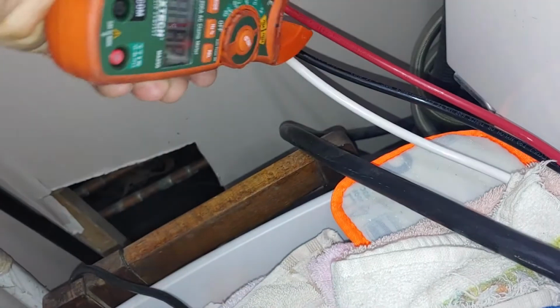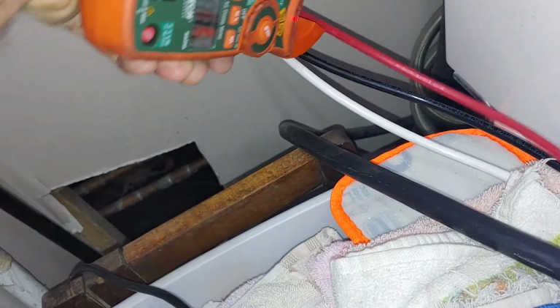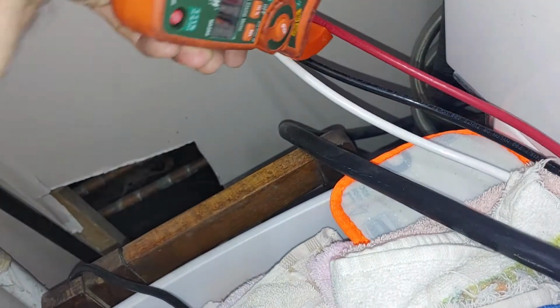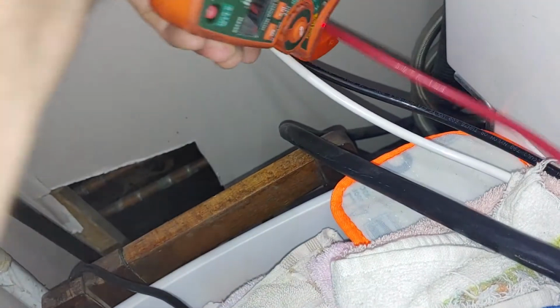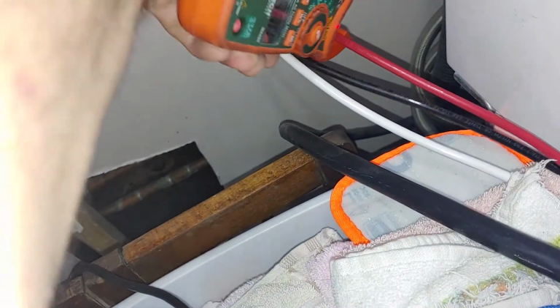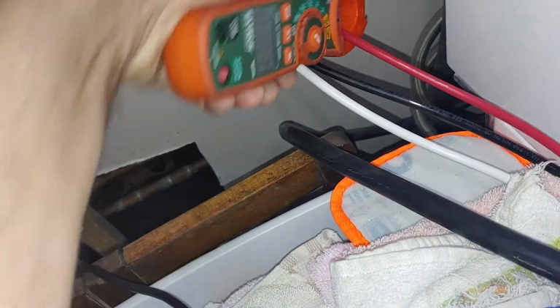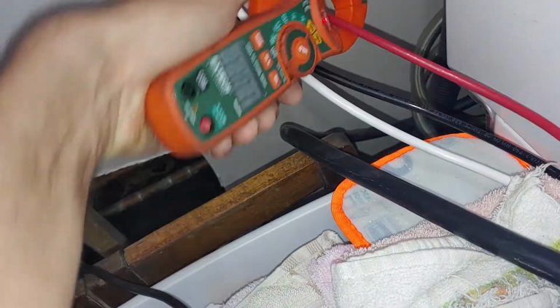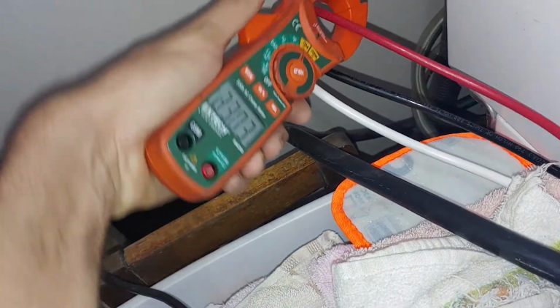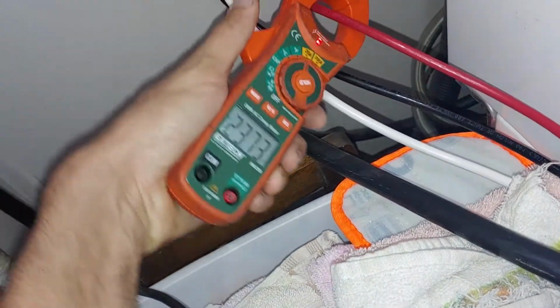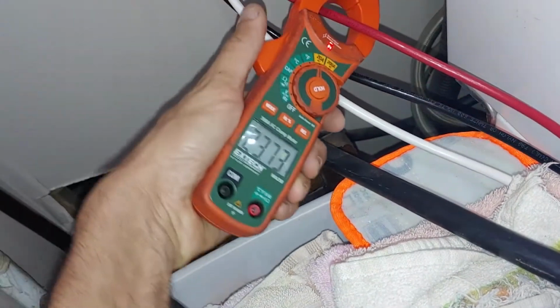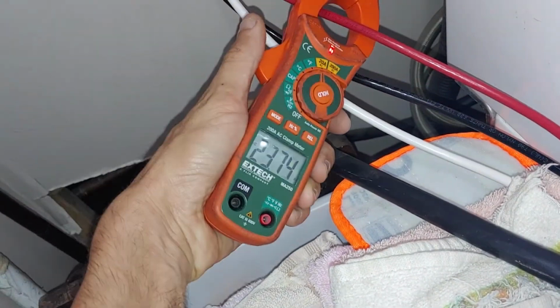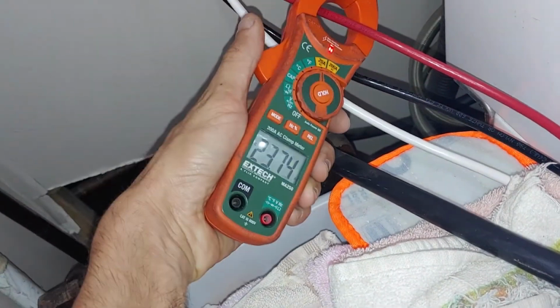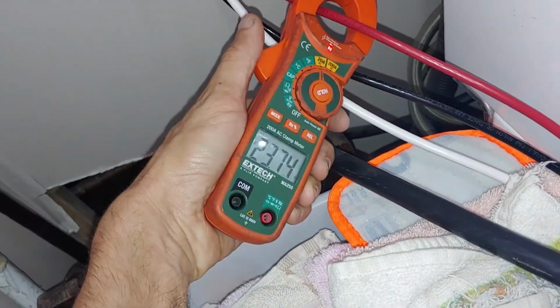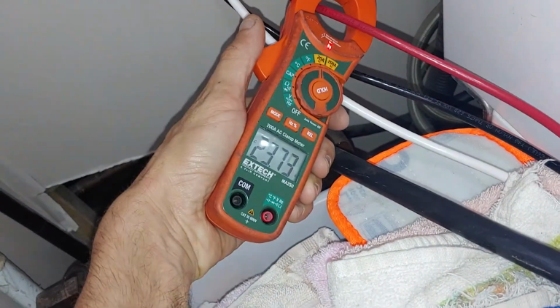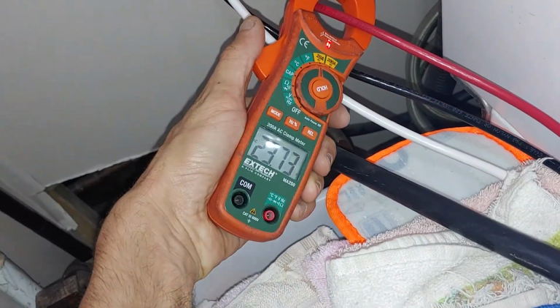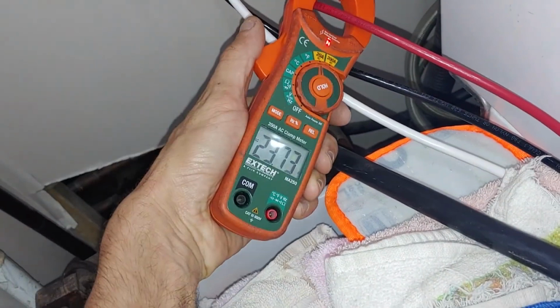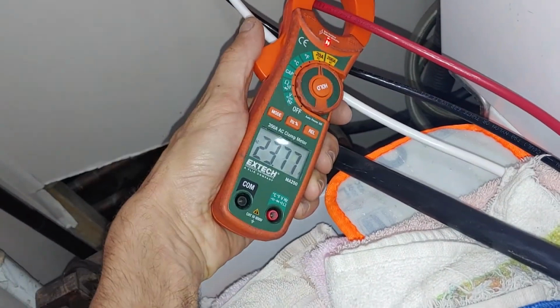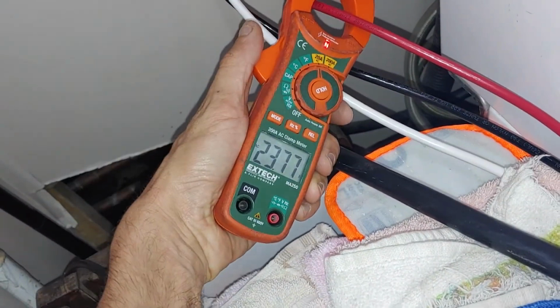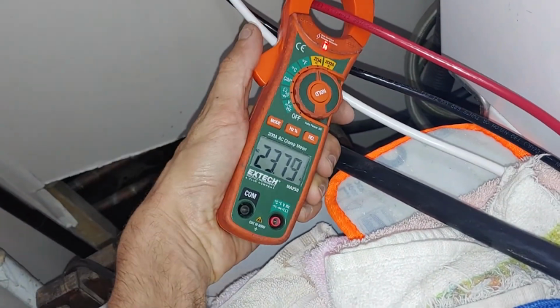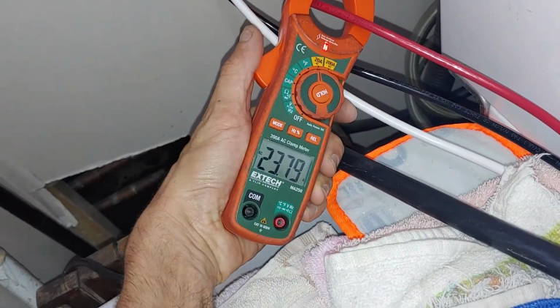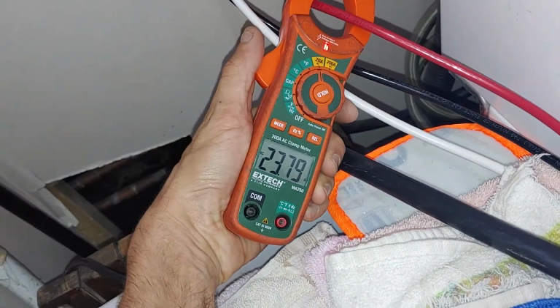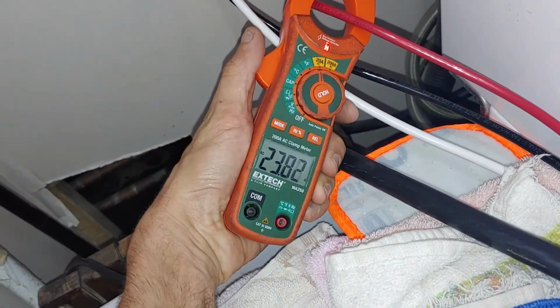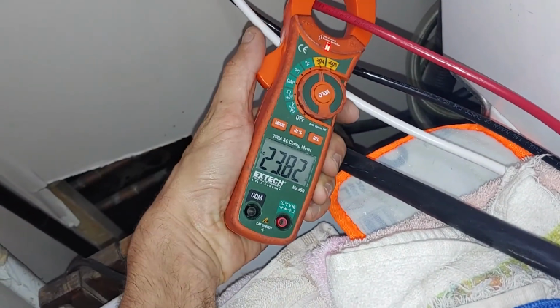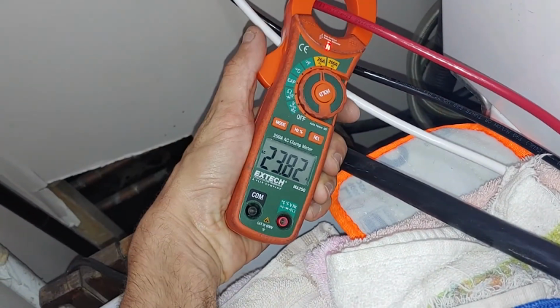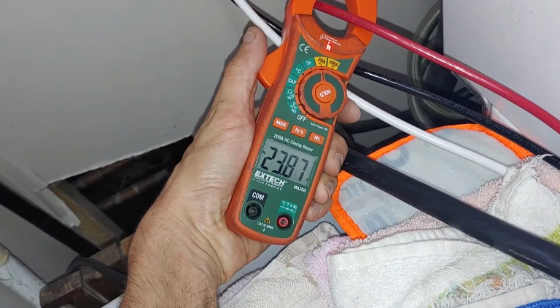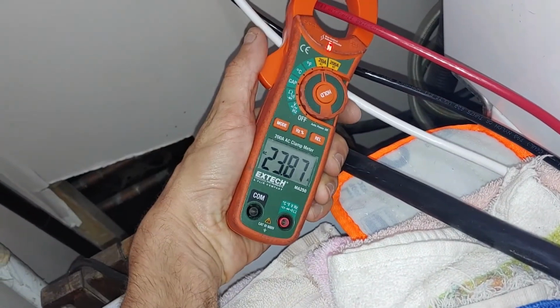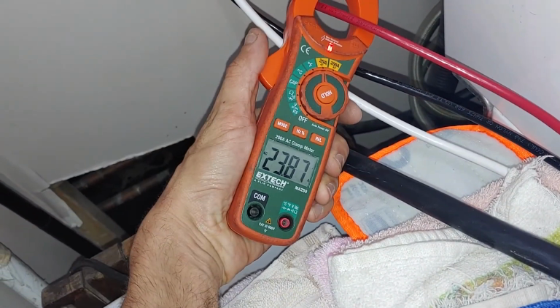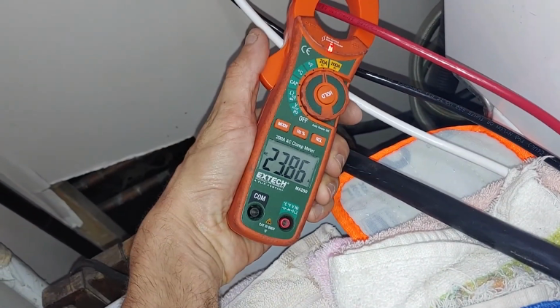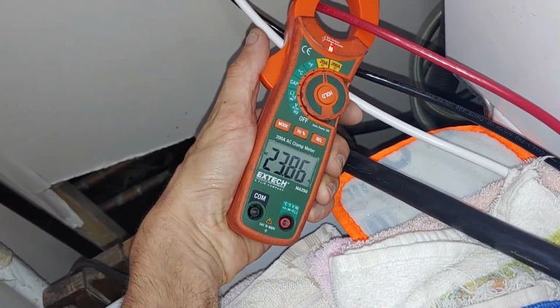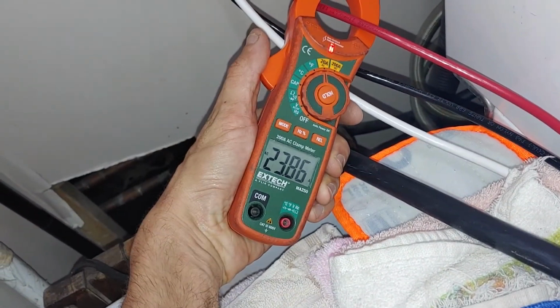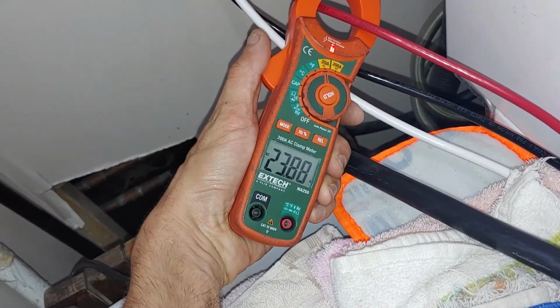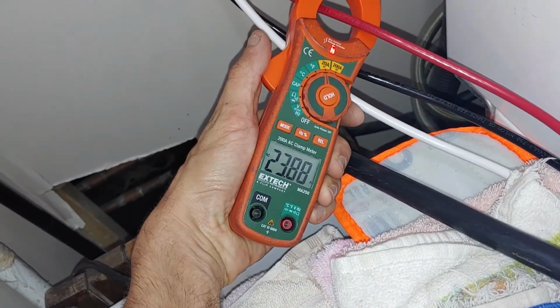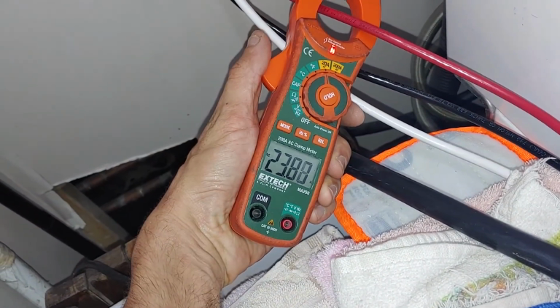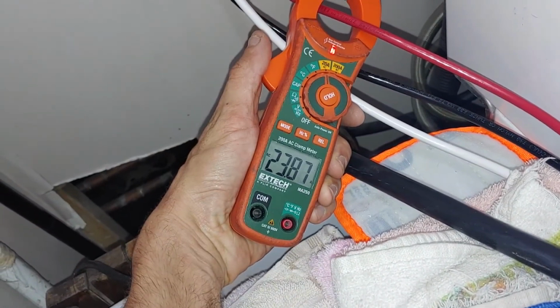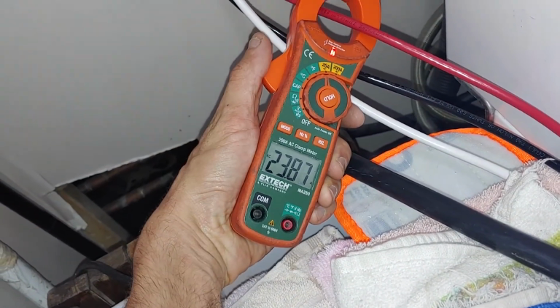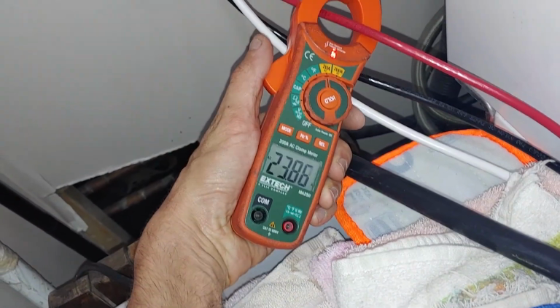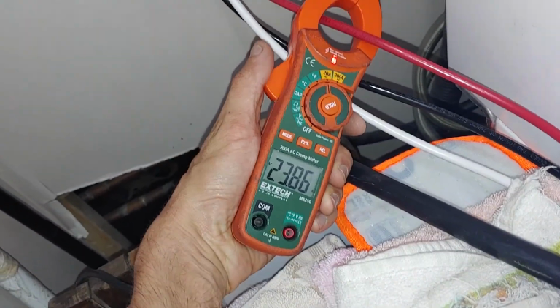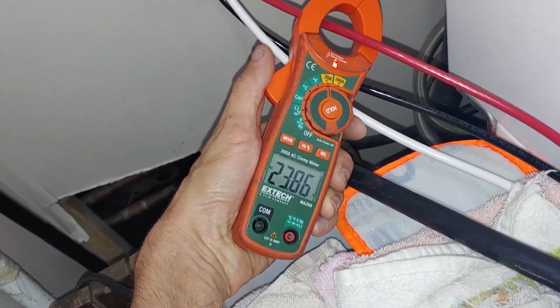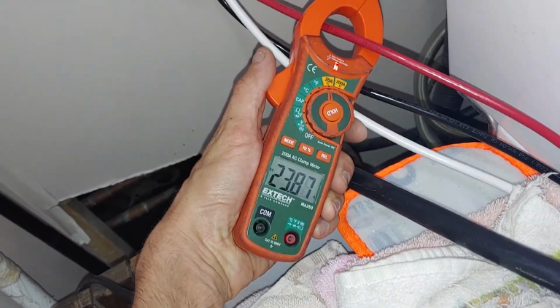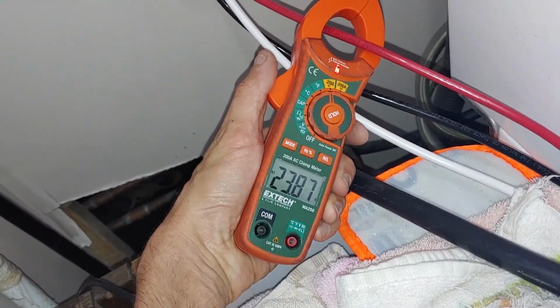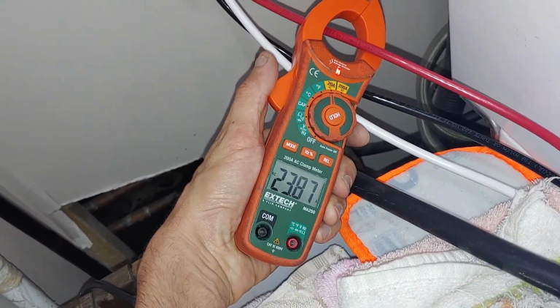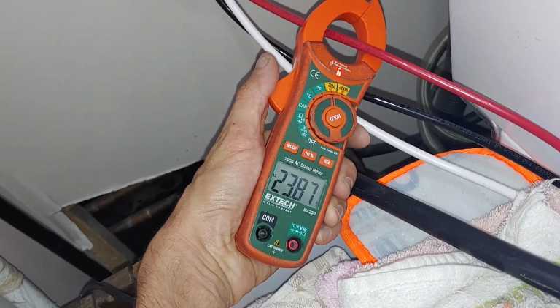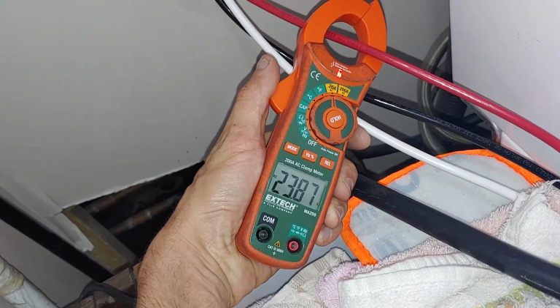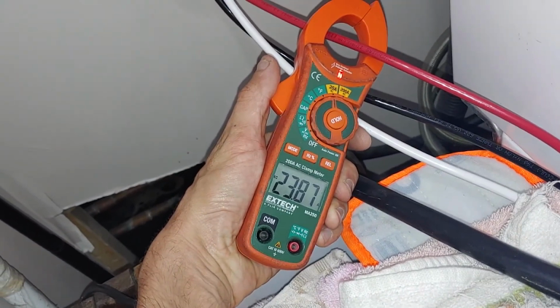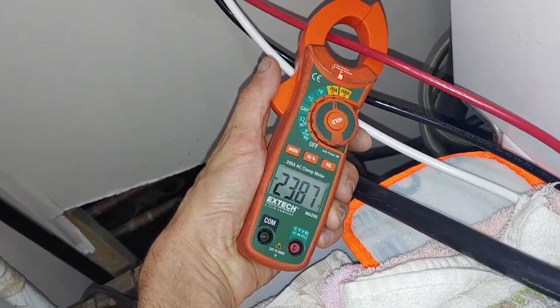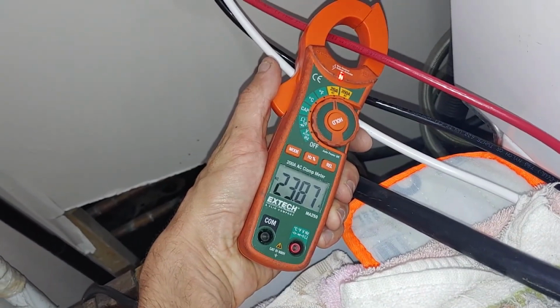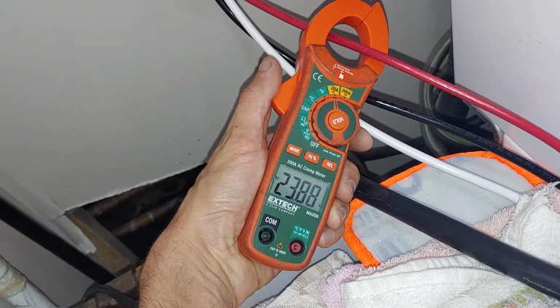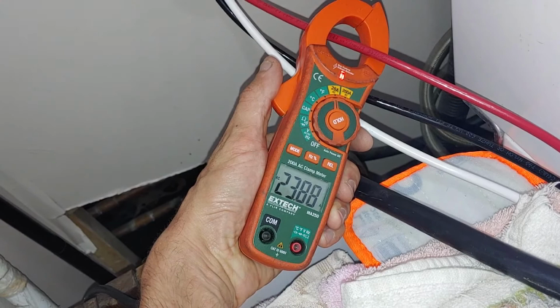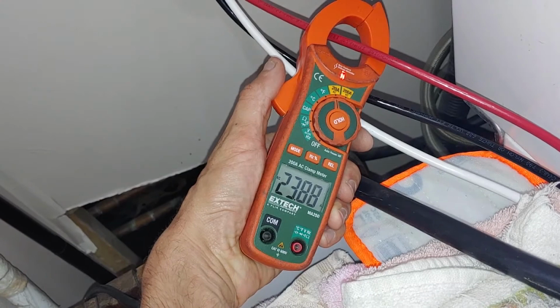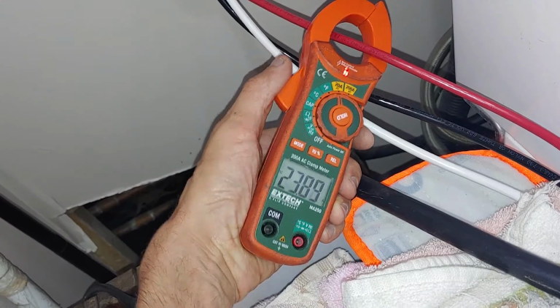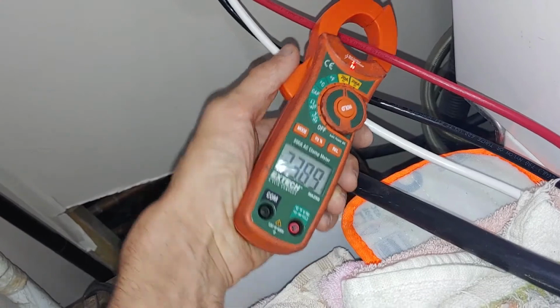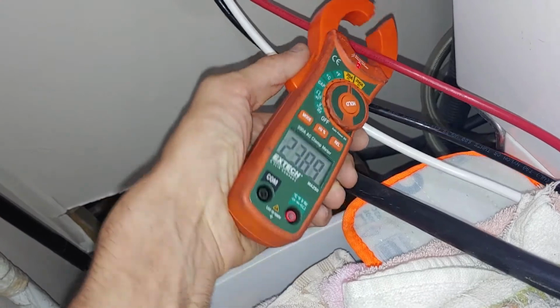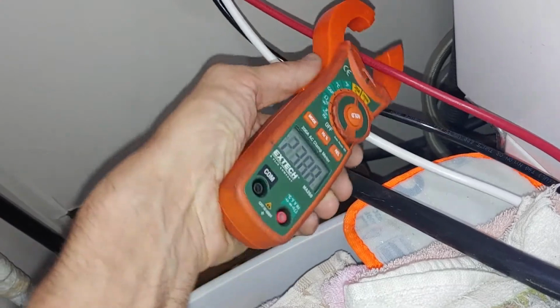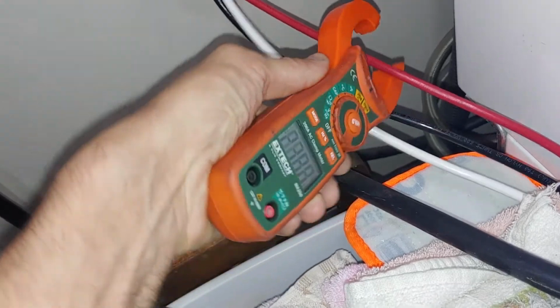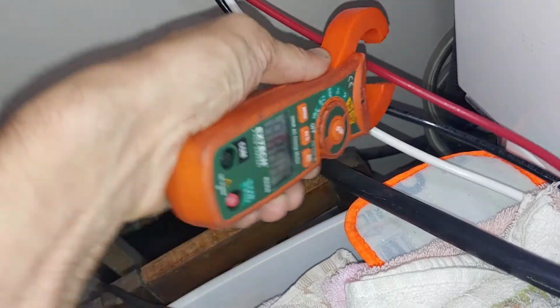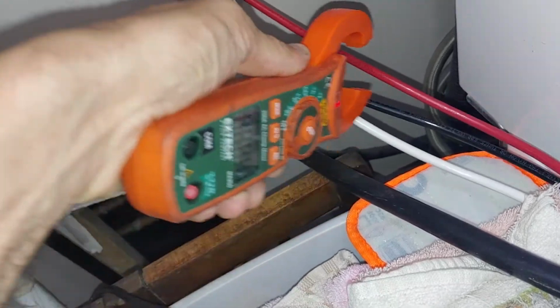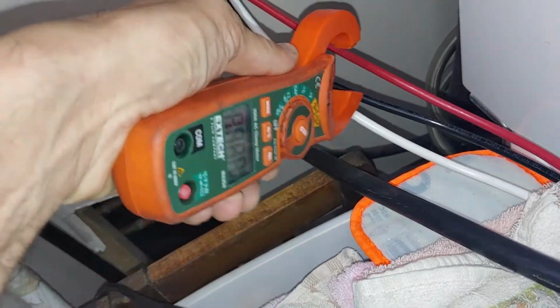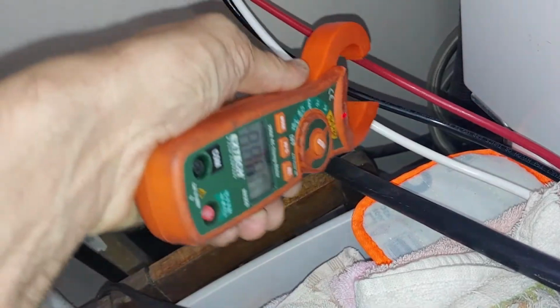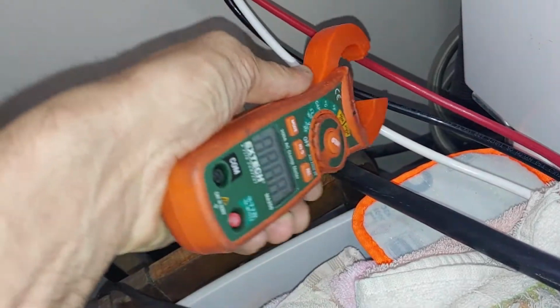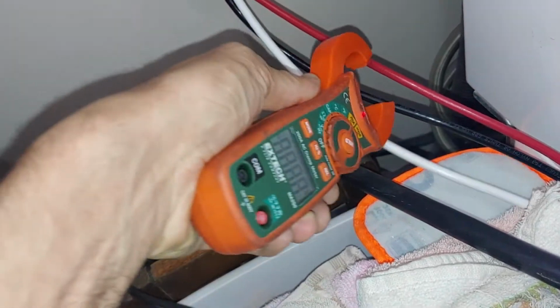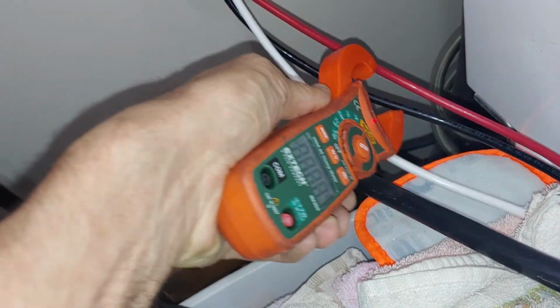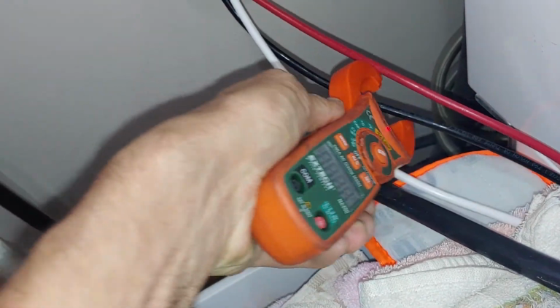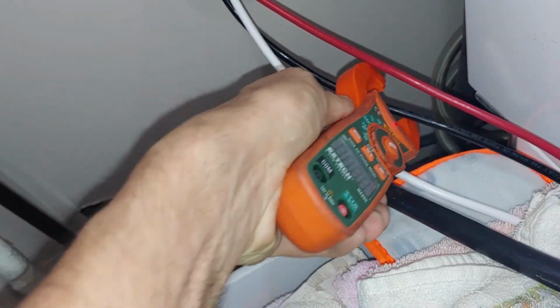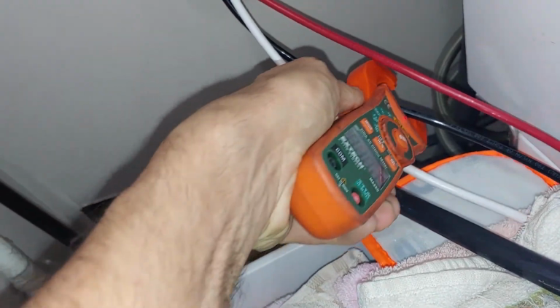And that is how you make a NEMA 1430 to NEMA 1030 adapter.